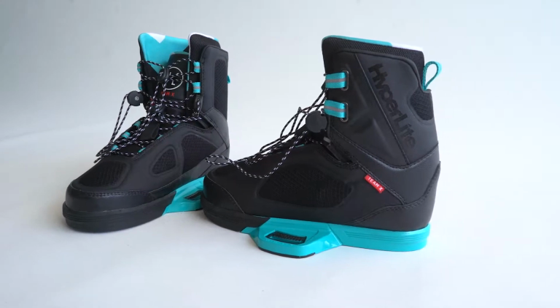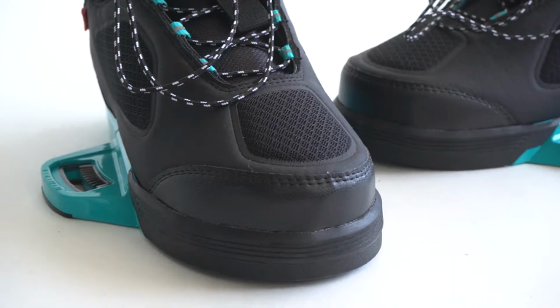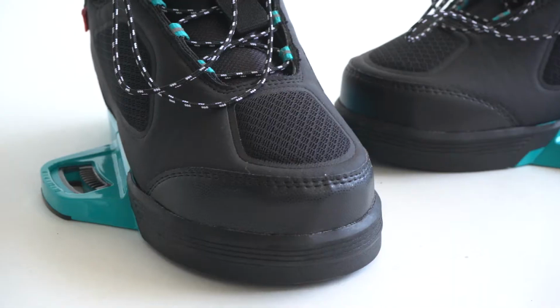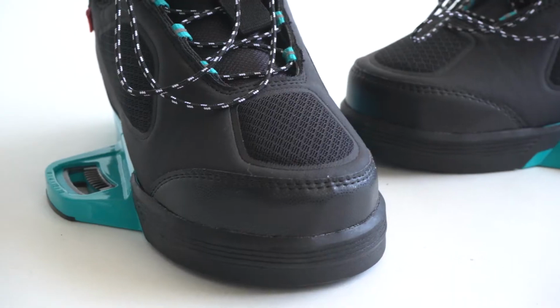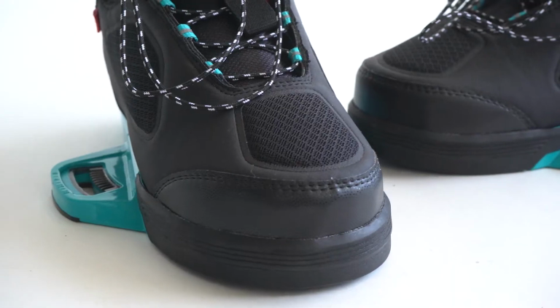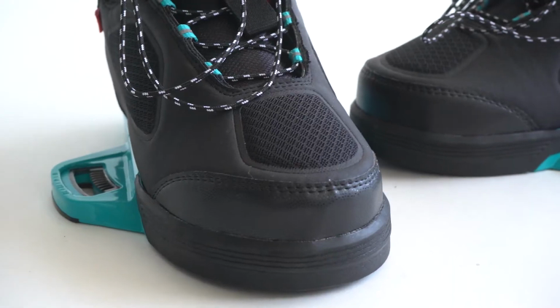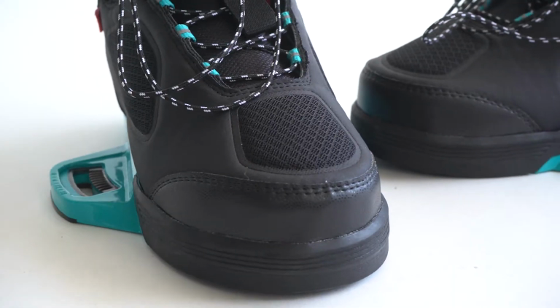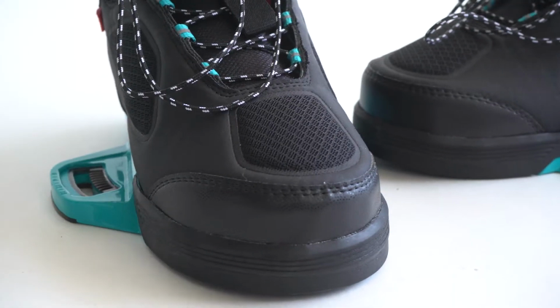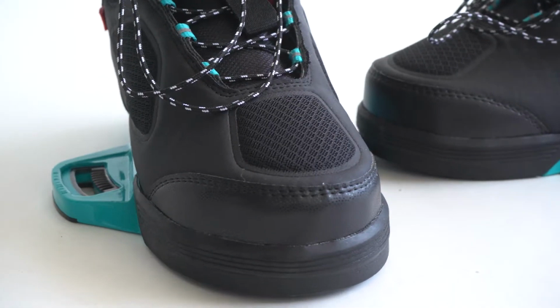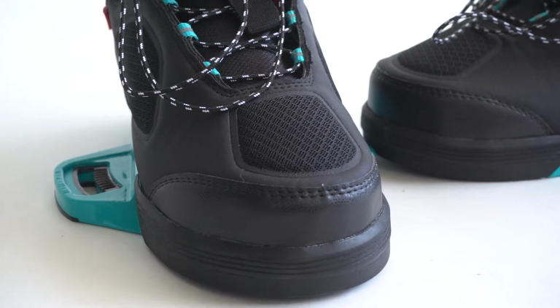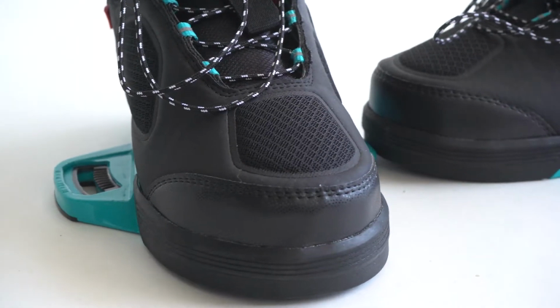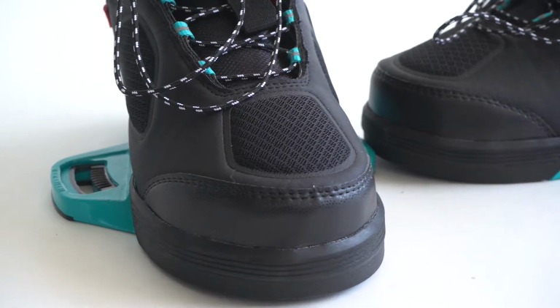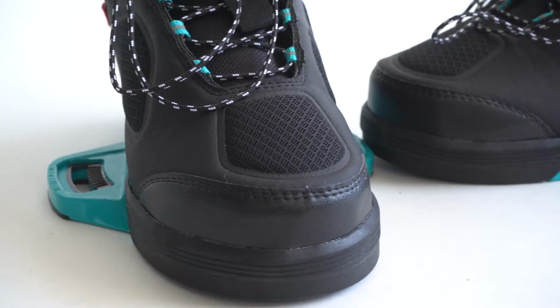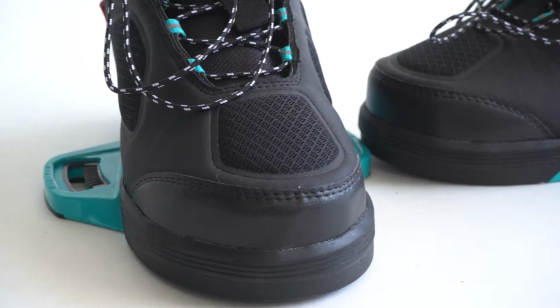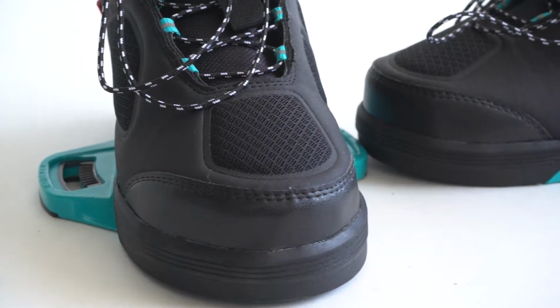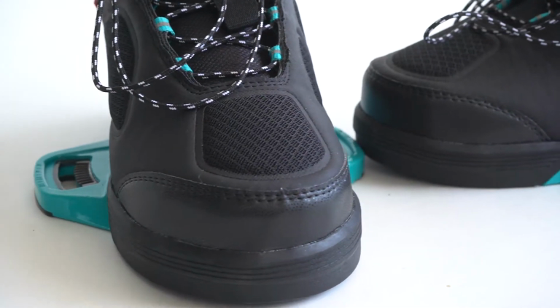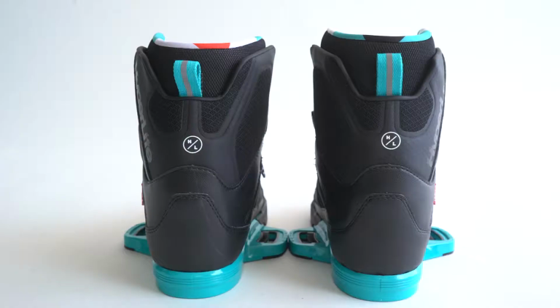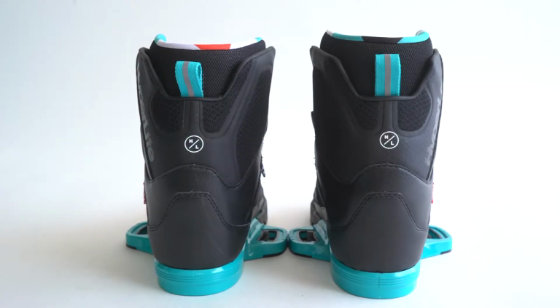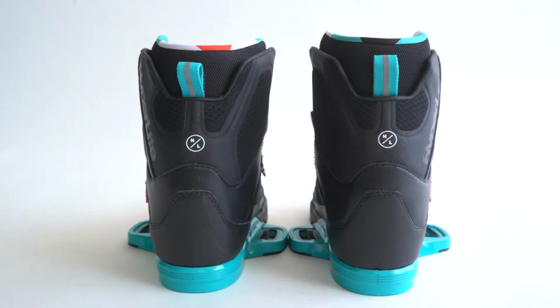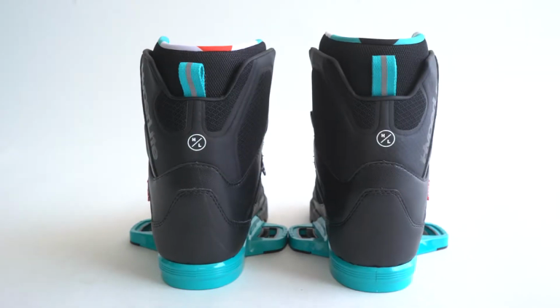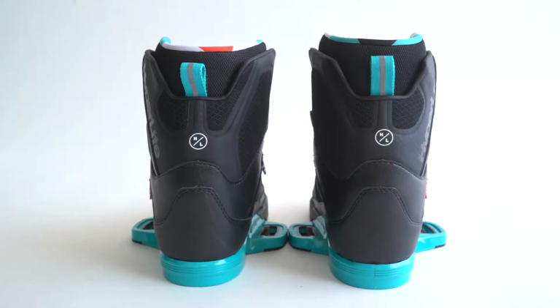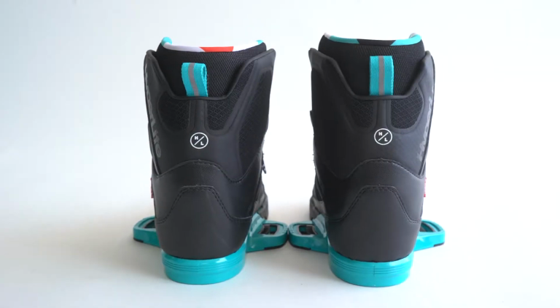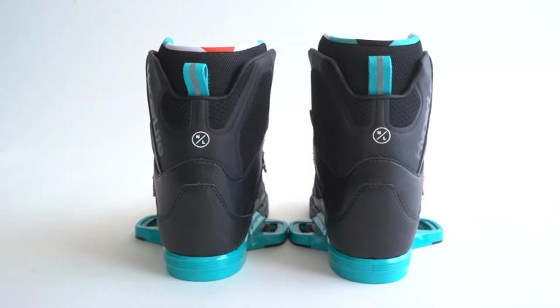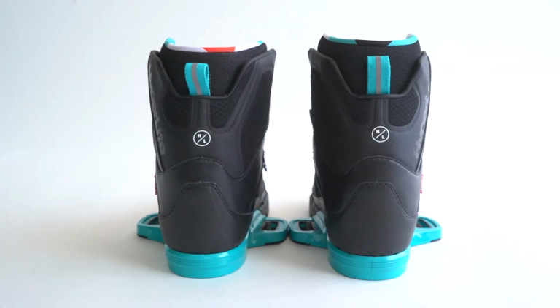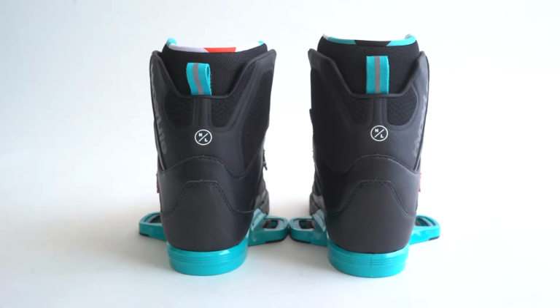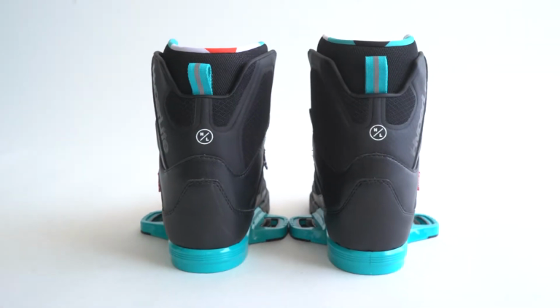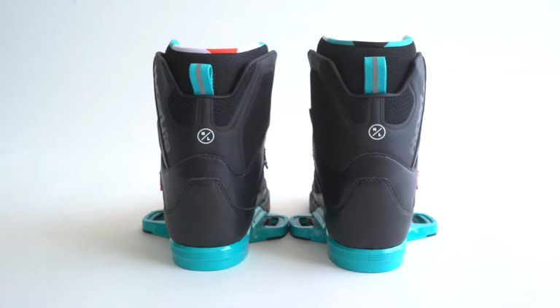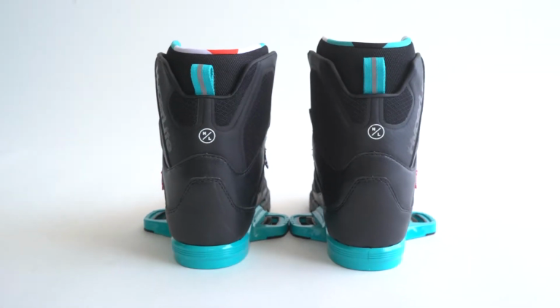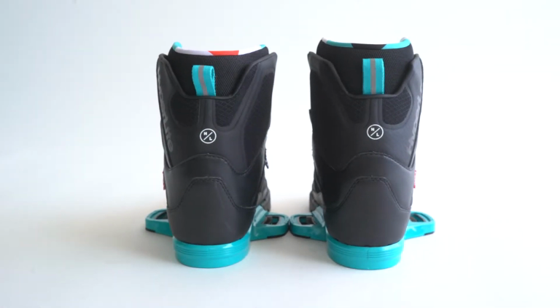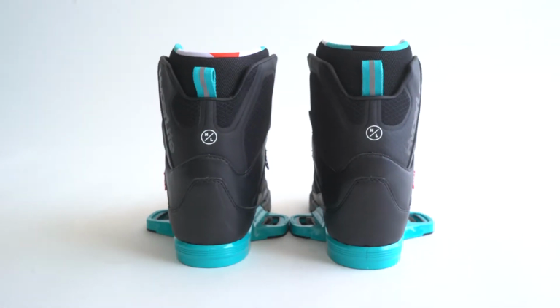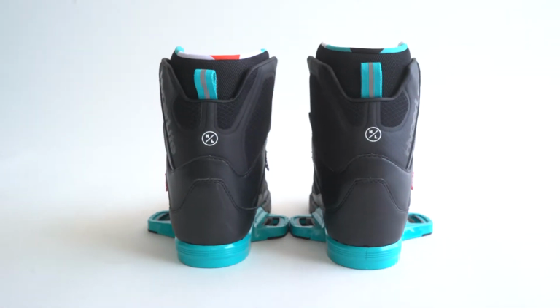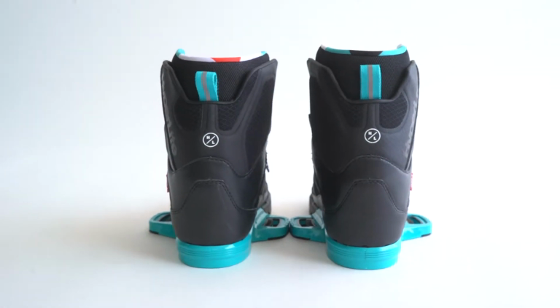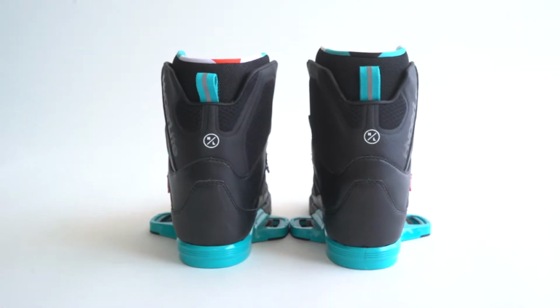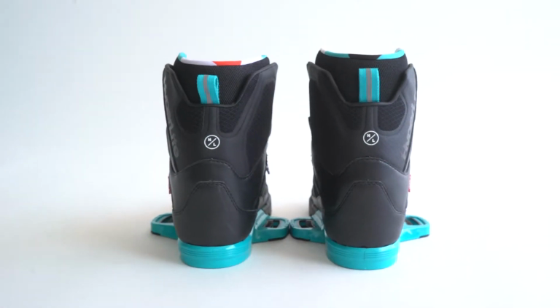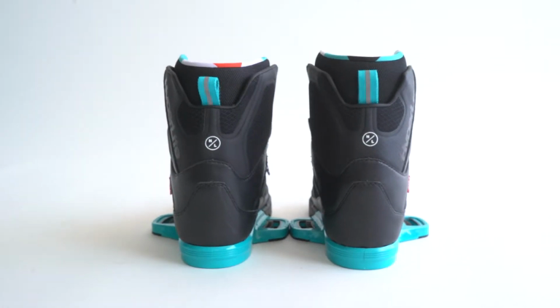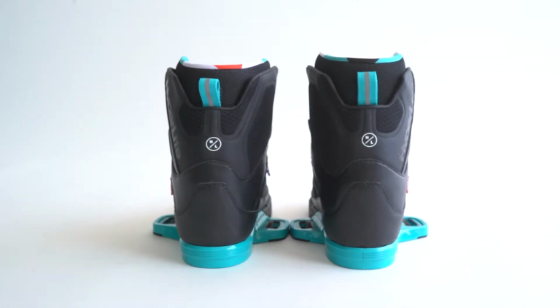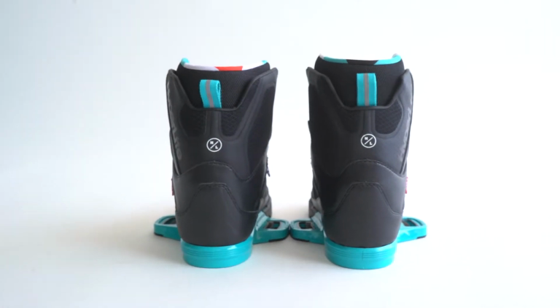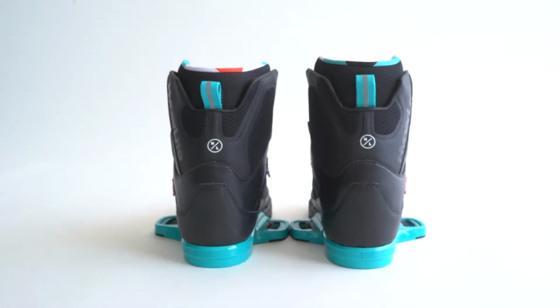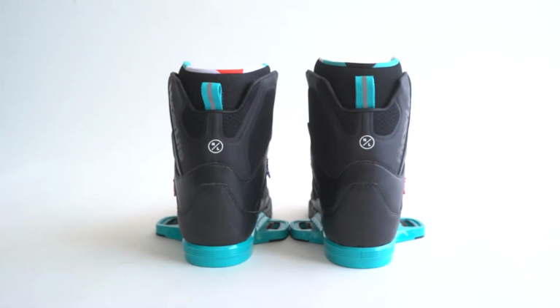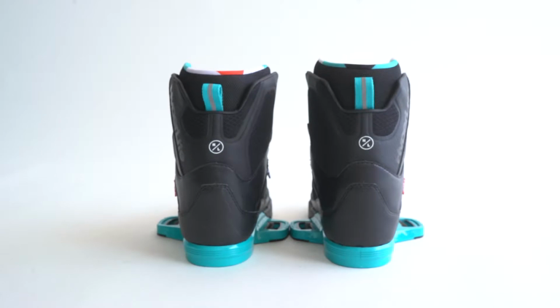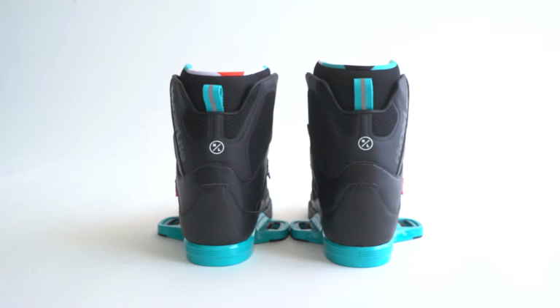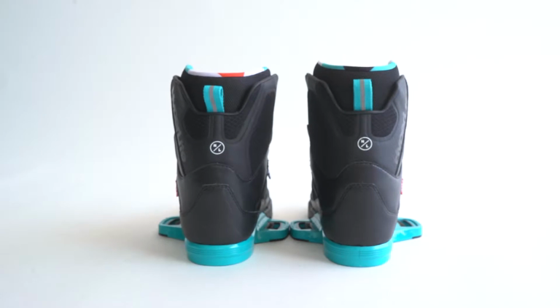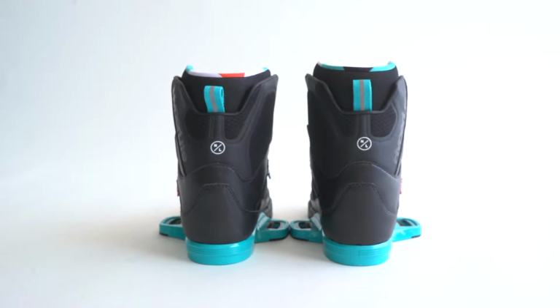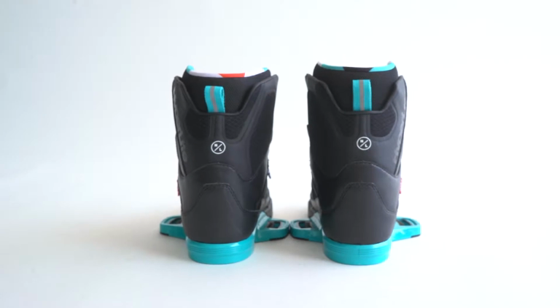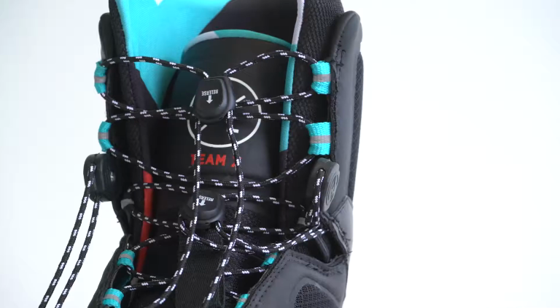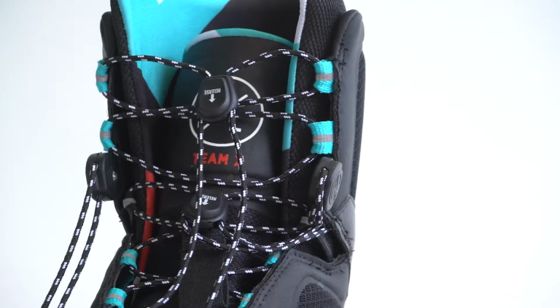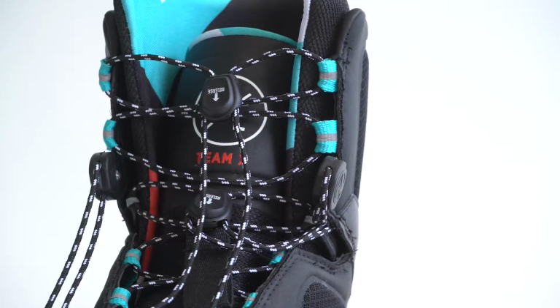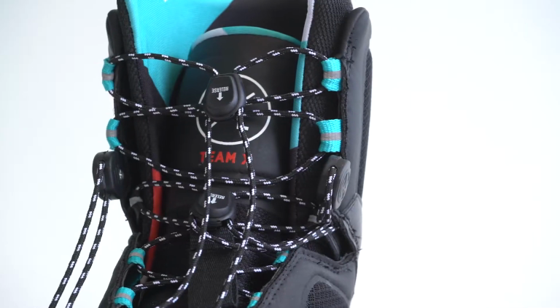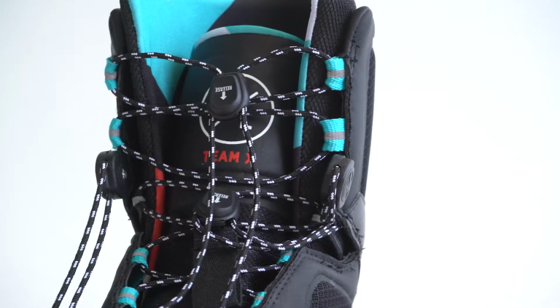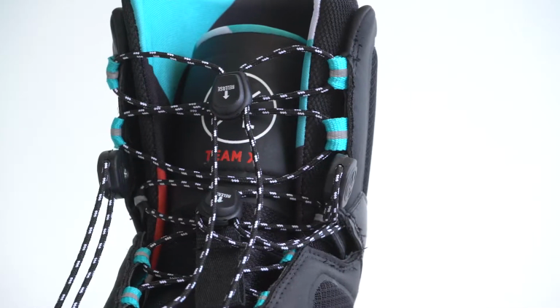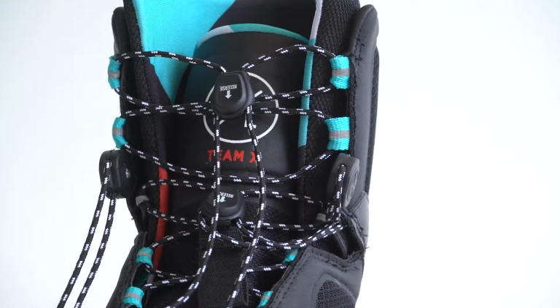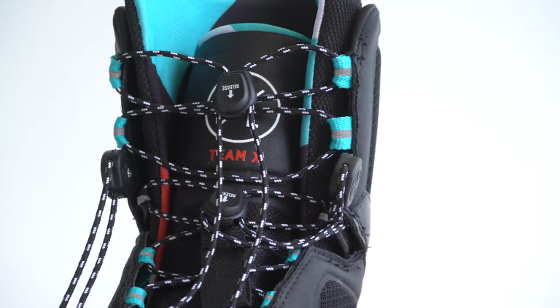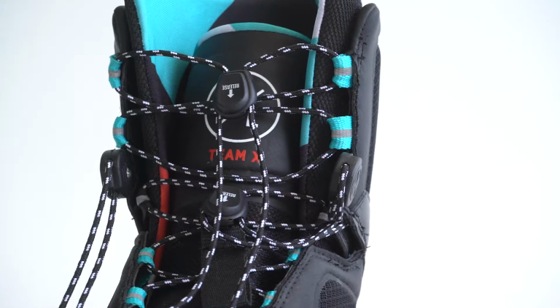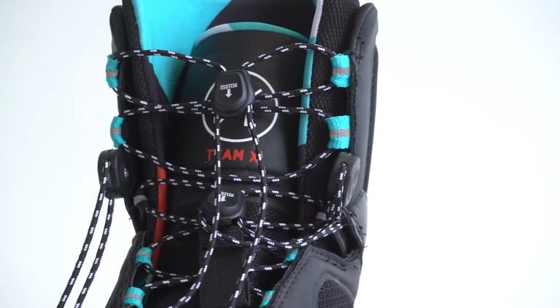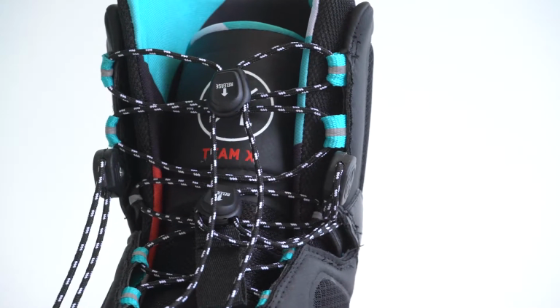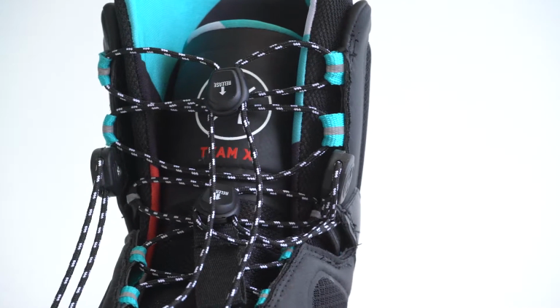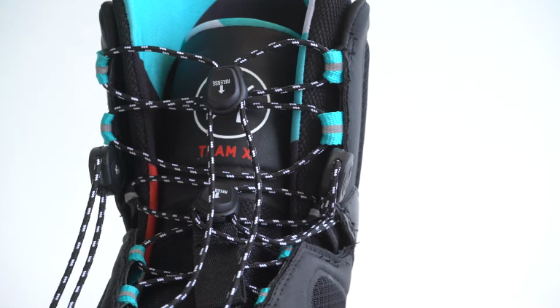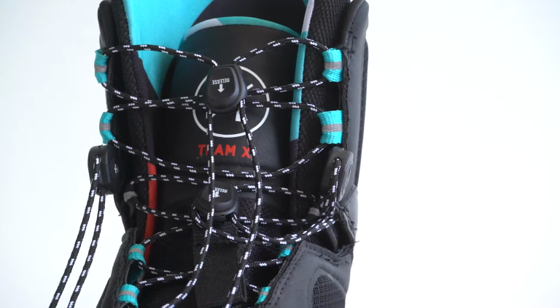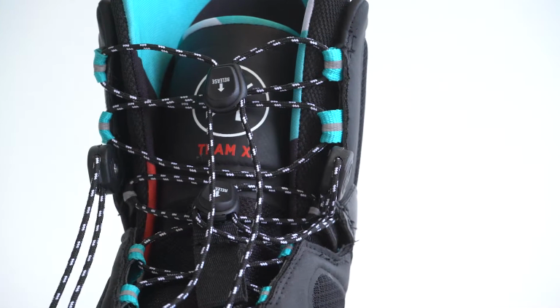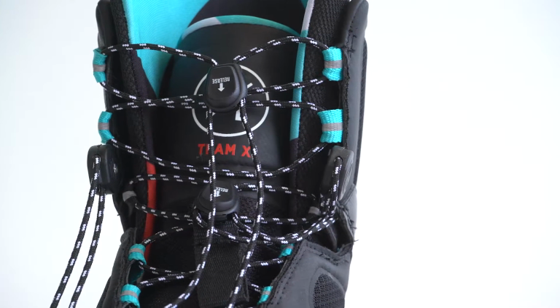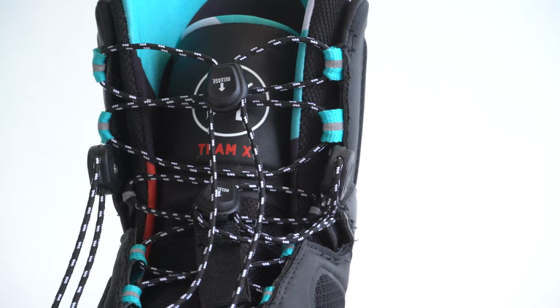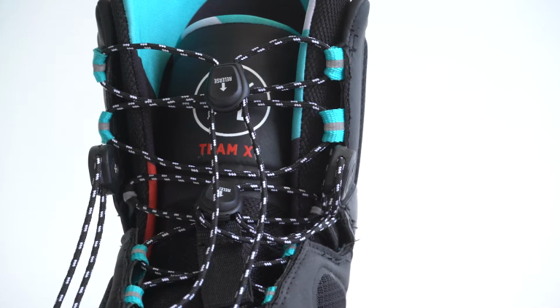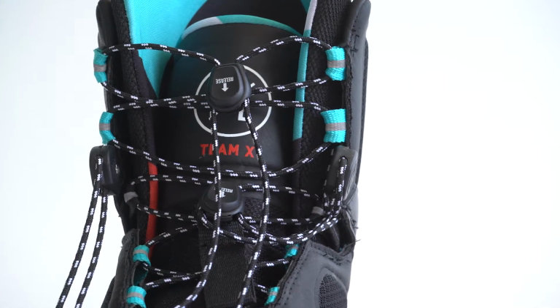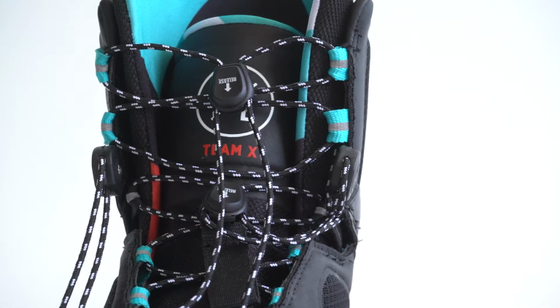The Team X boot offers mid-range support for the rider looking for a little extra flex with no loss of hold, thanks to the heel retention strap.